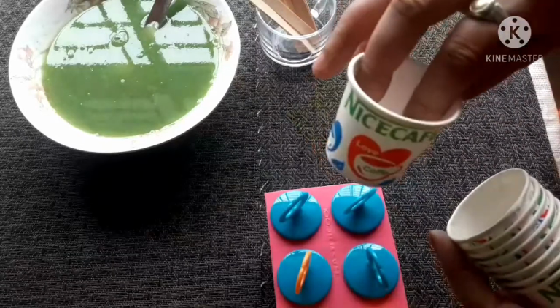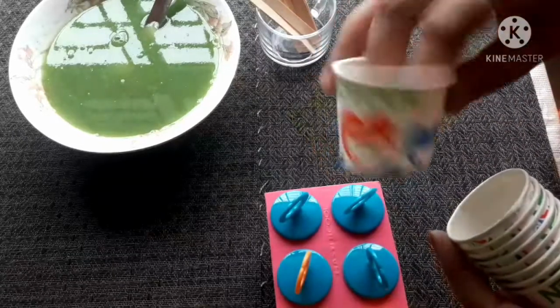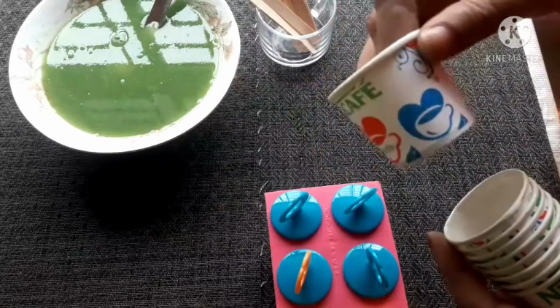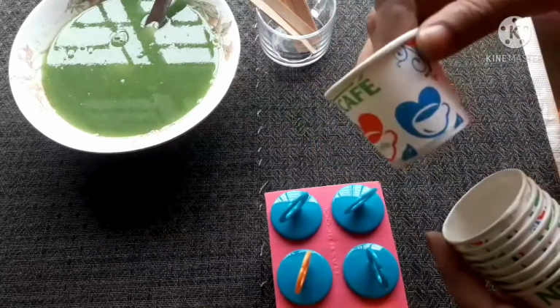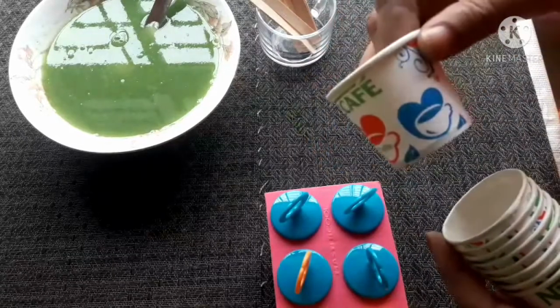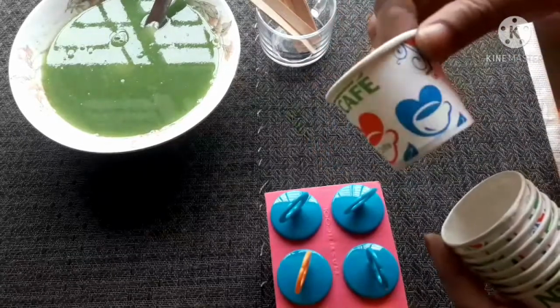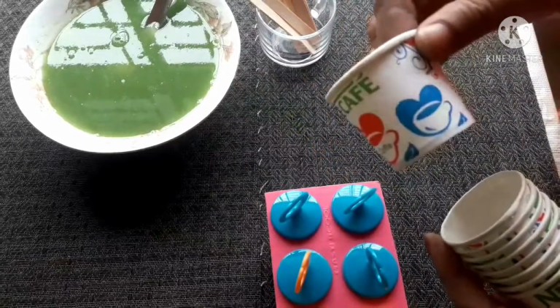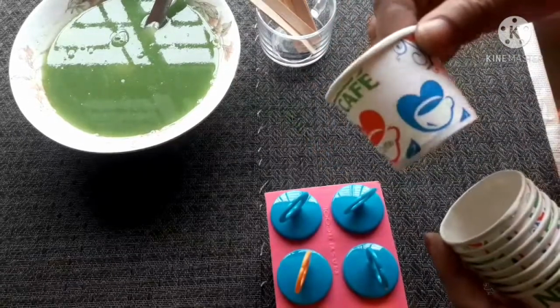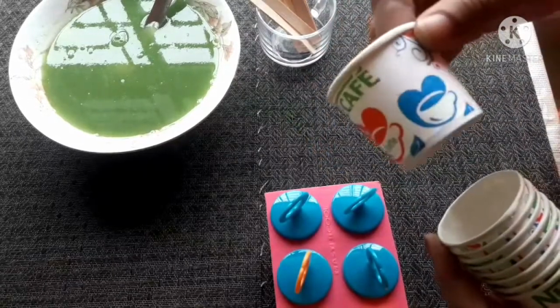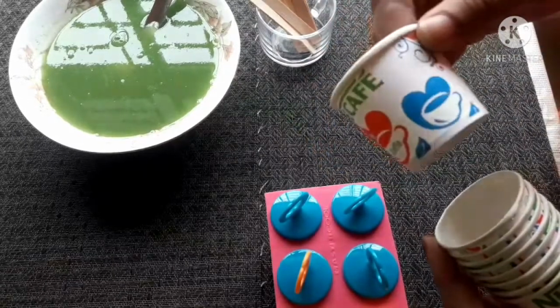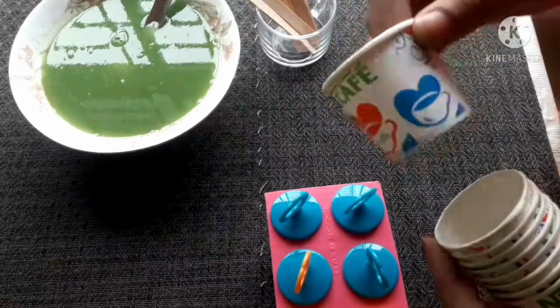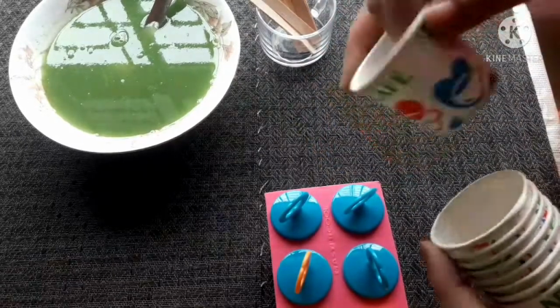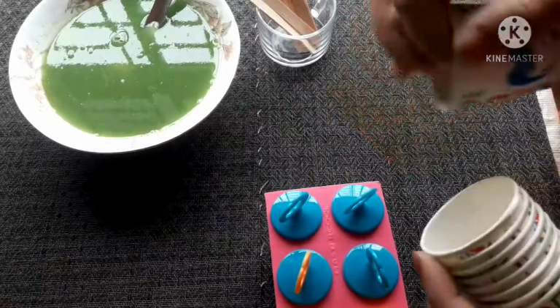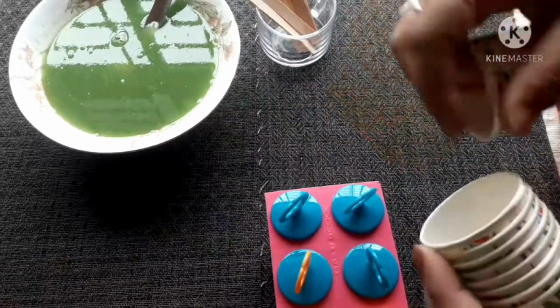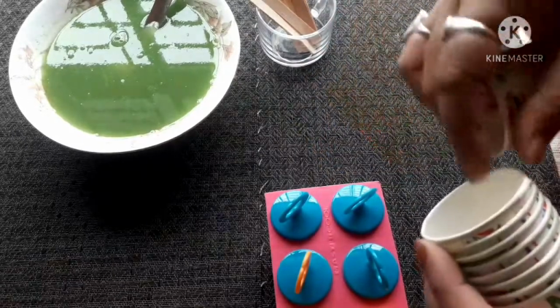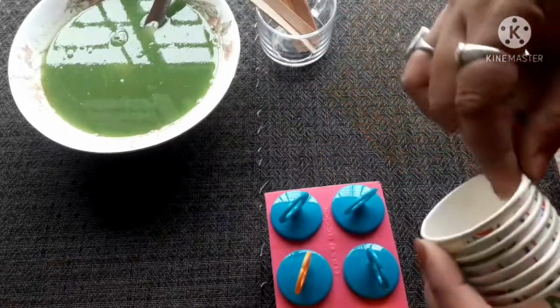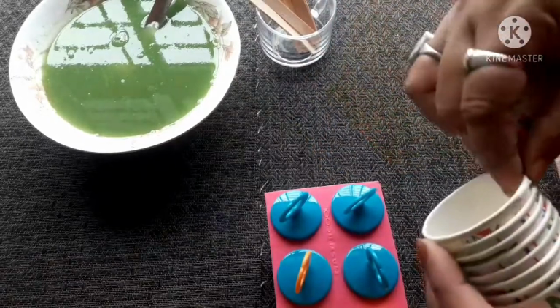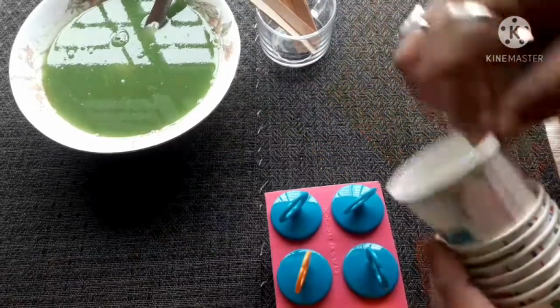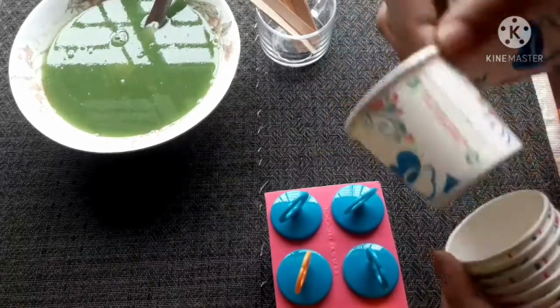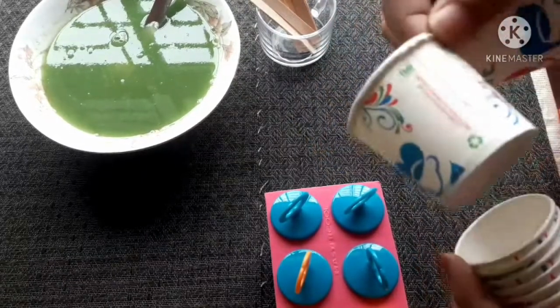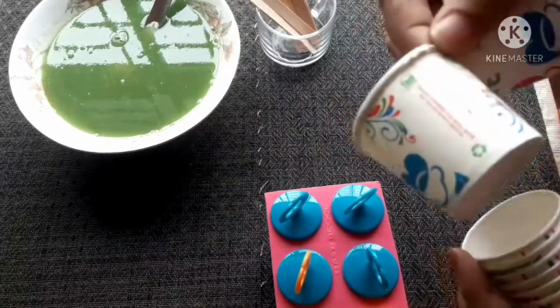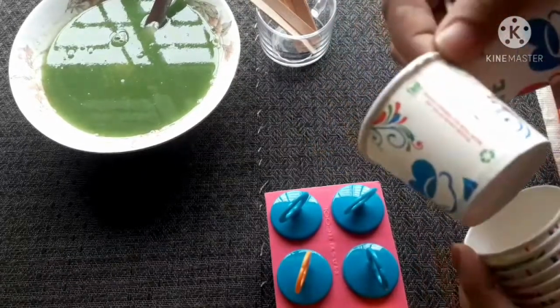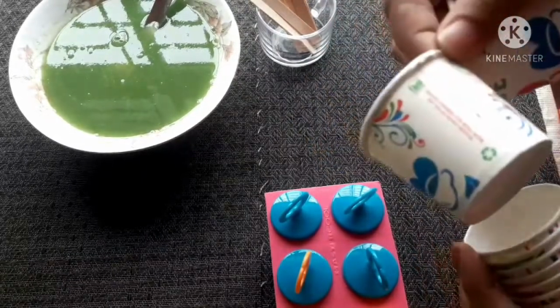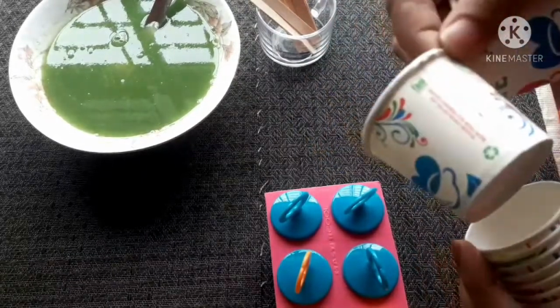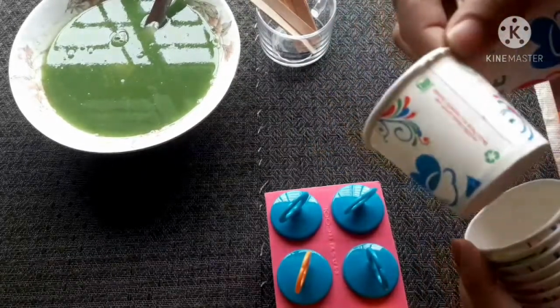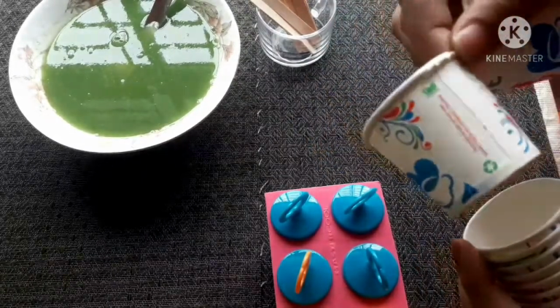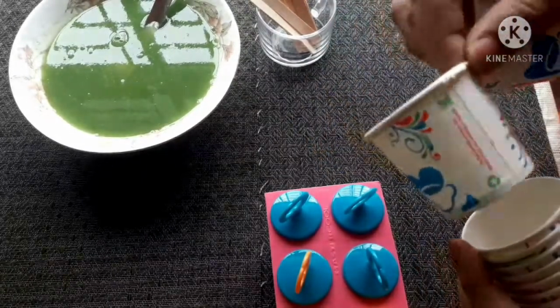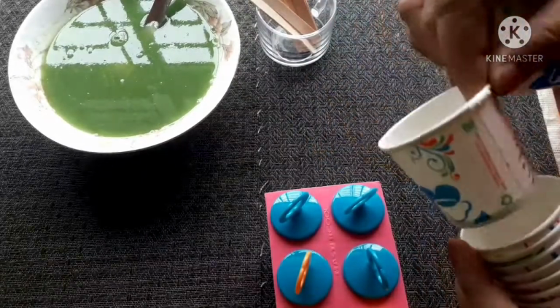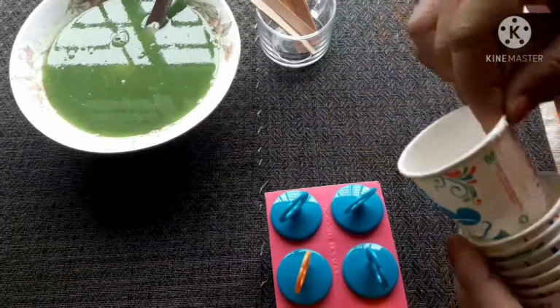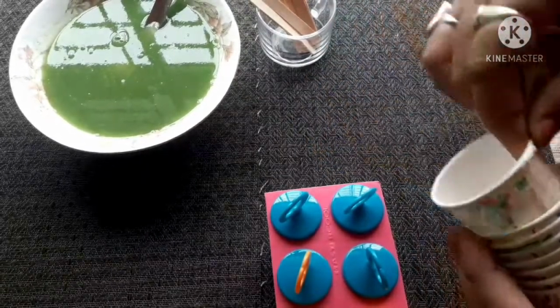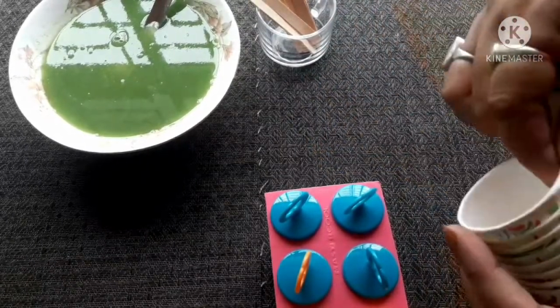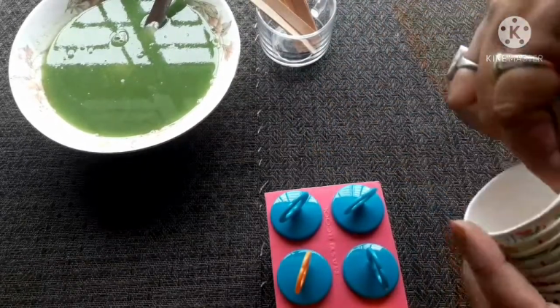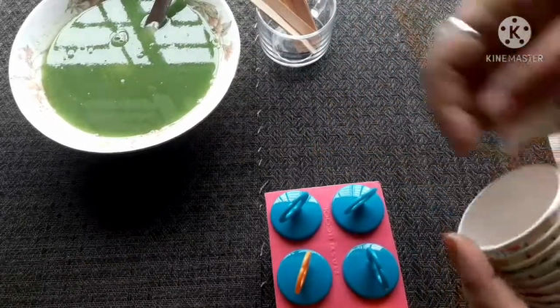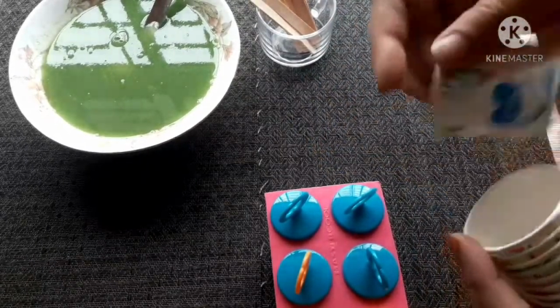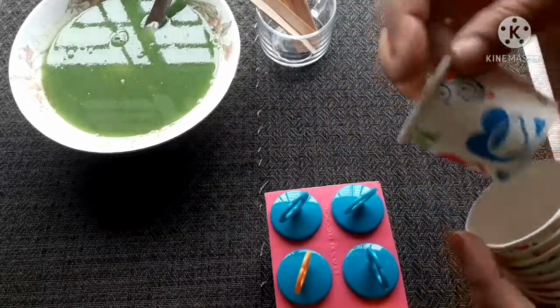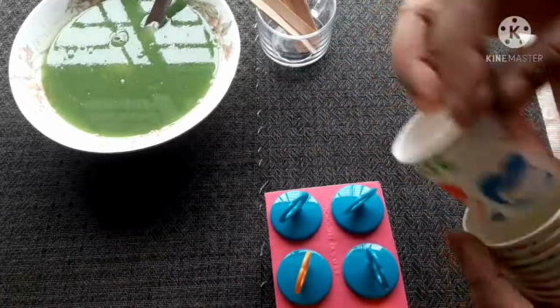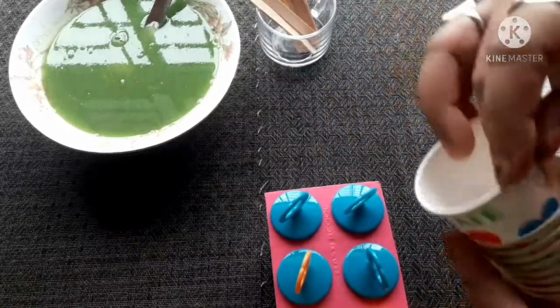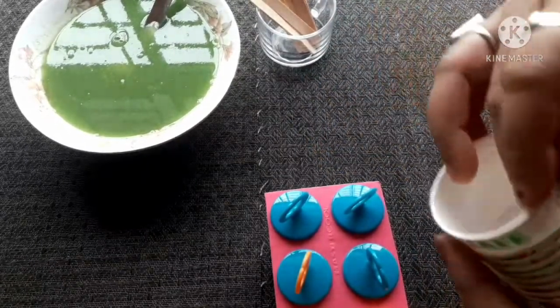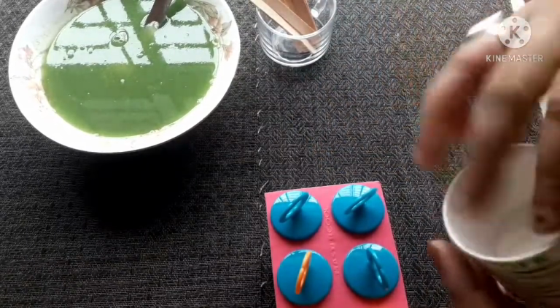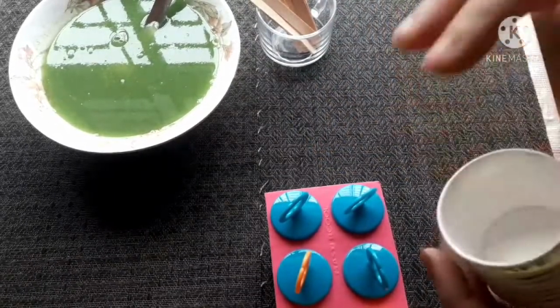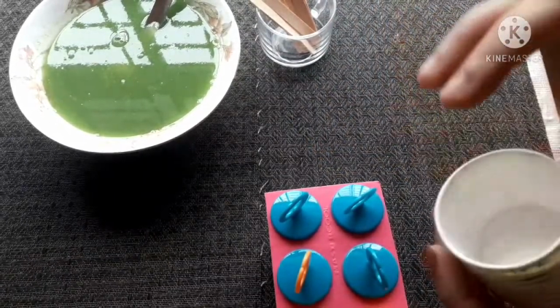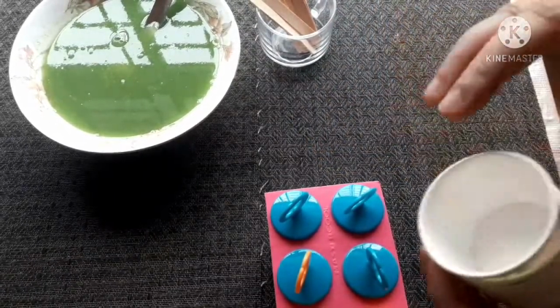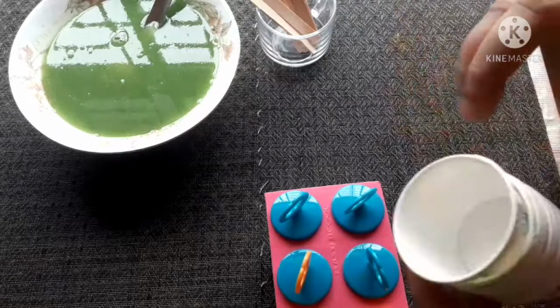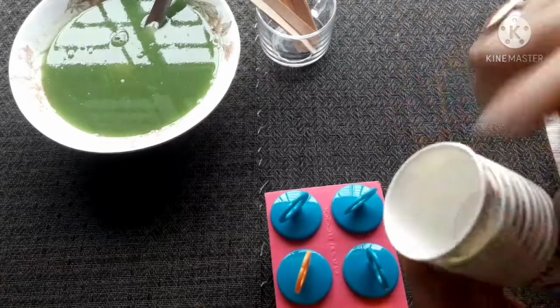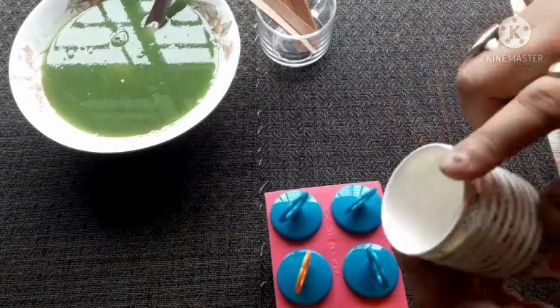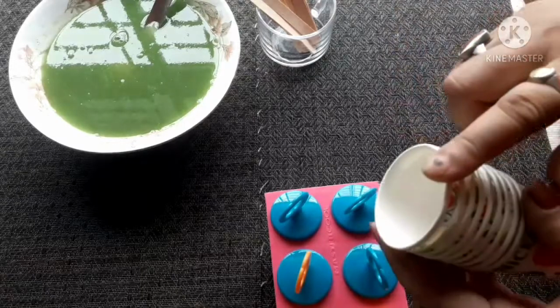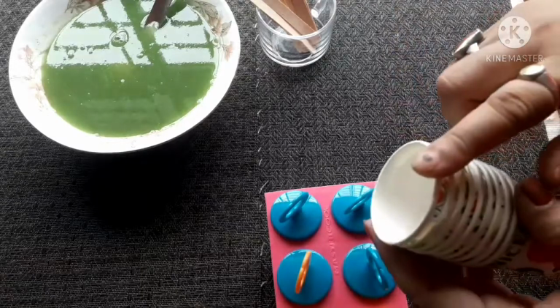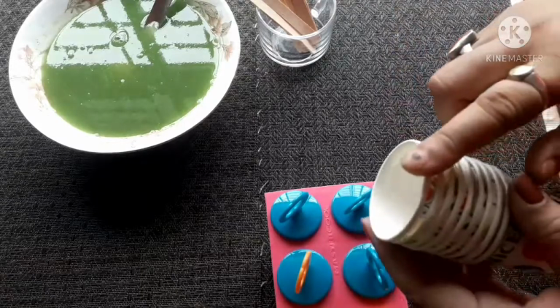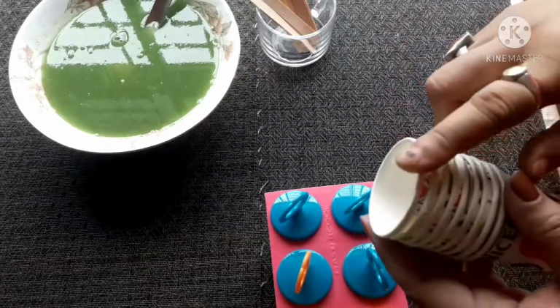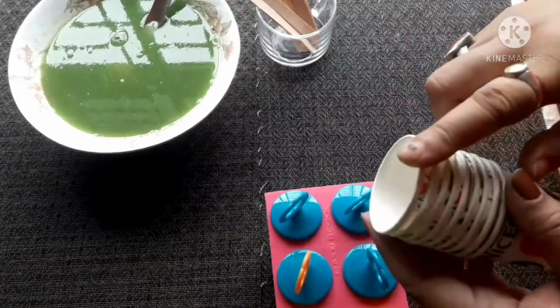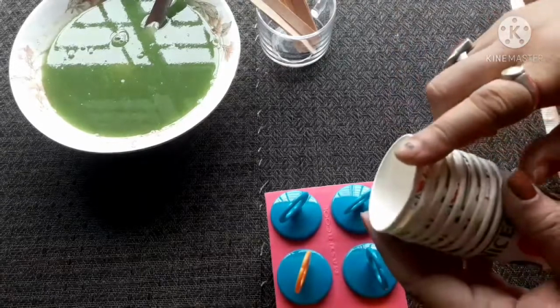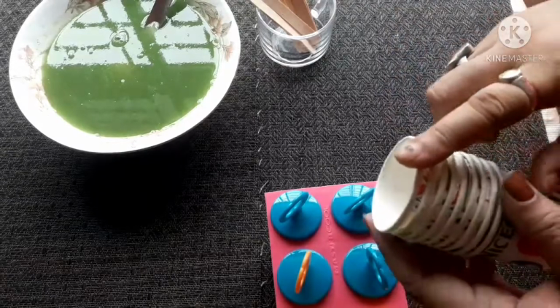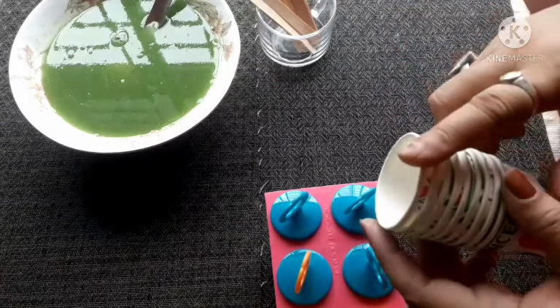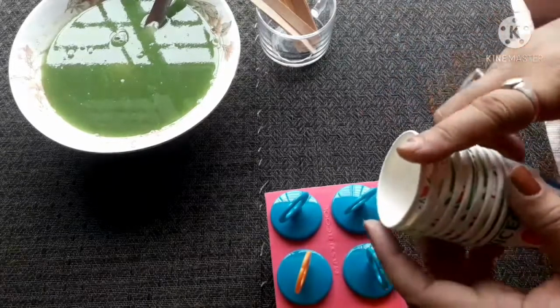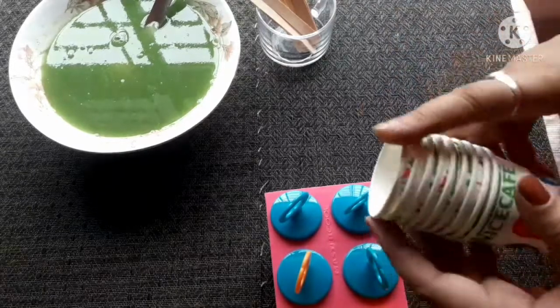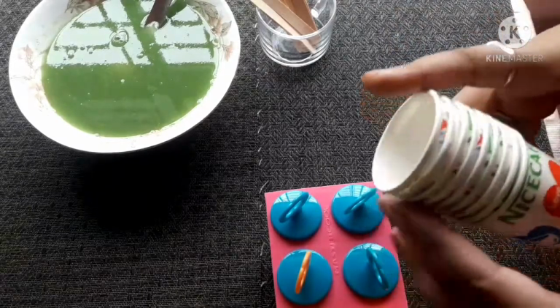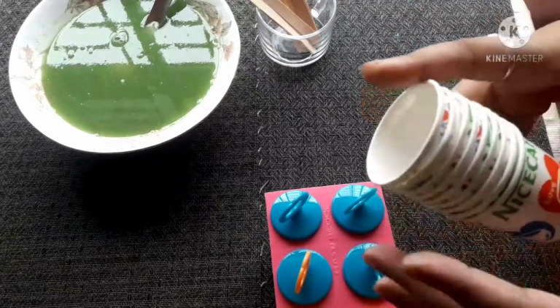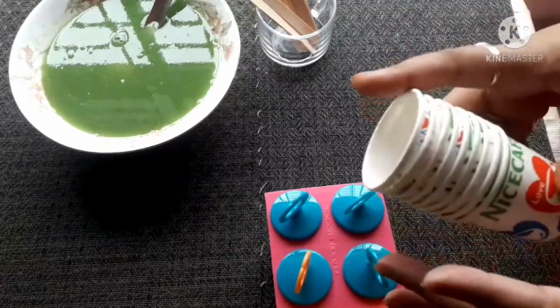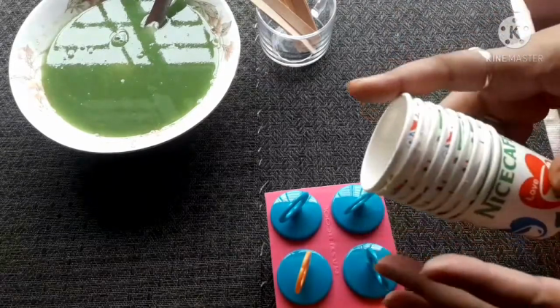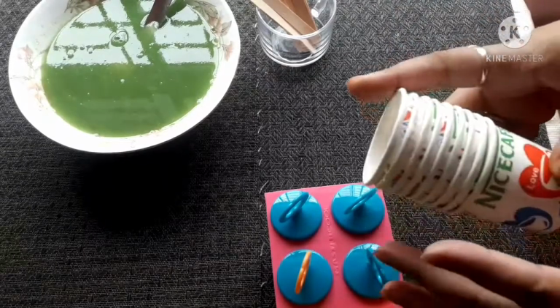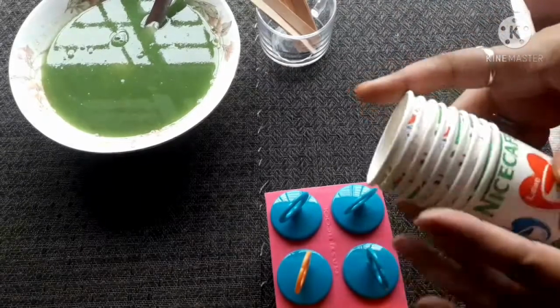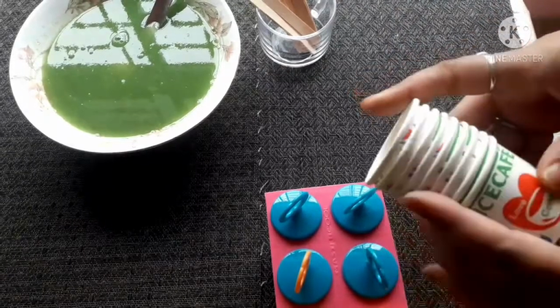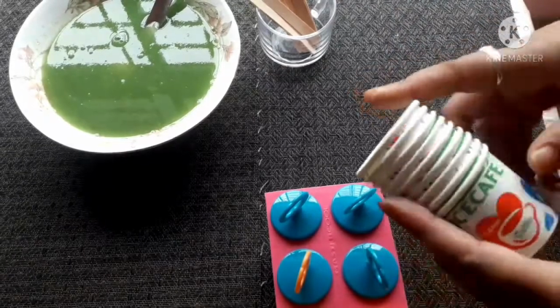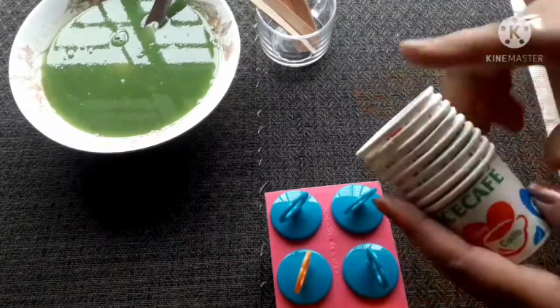Now let's see, this is very simple. It's very easy to buy a cup of your own.